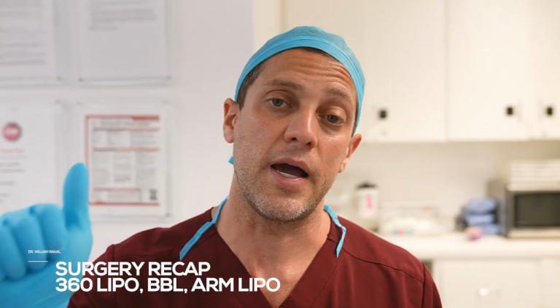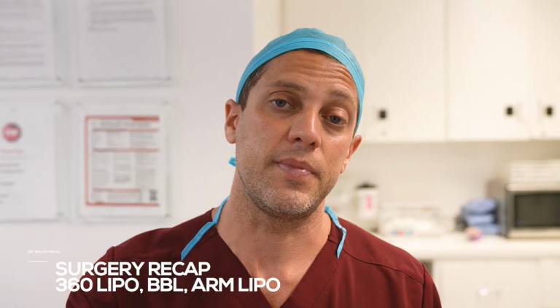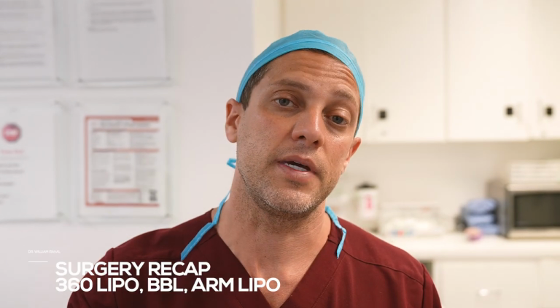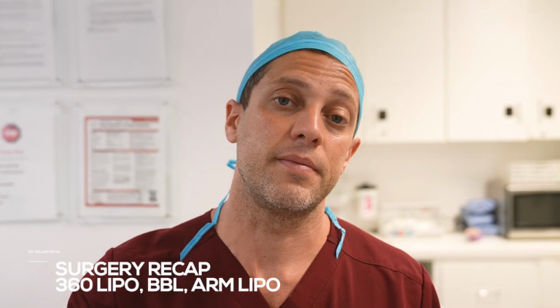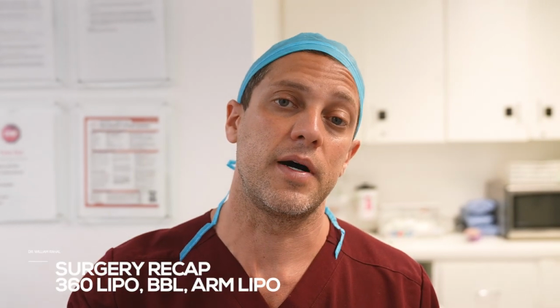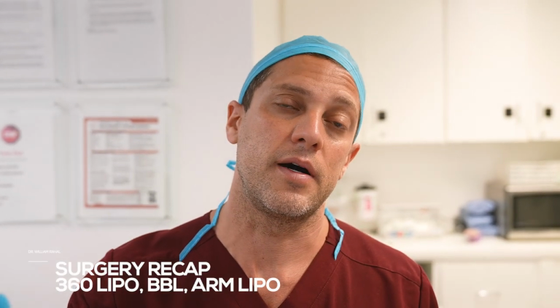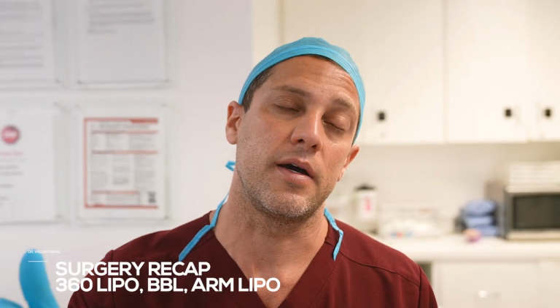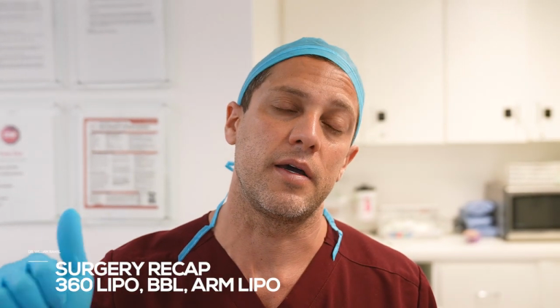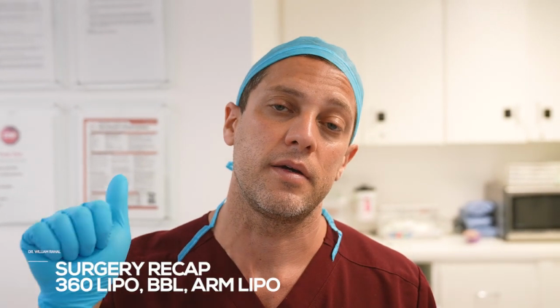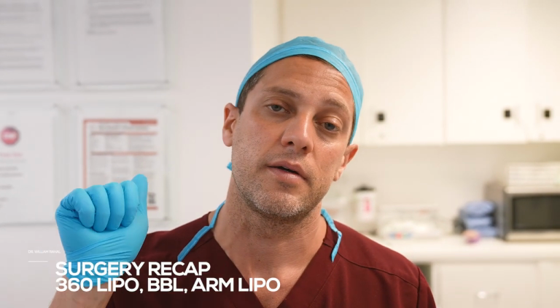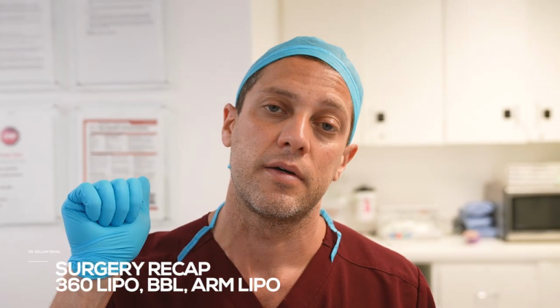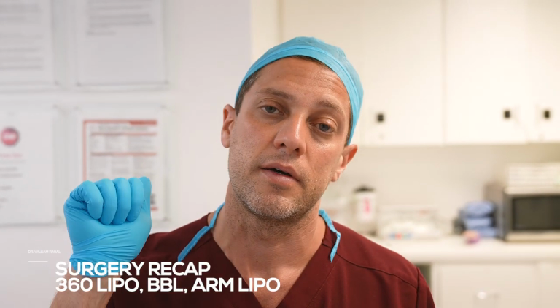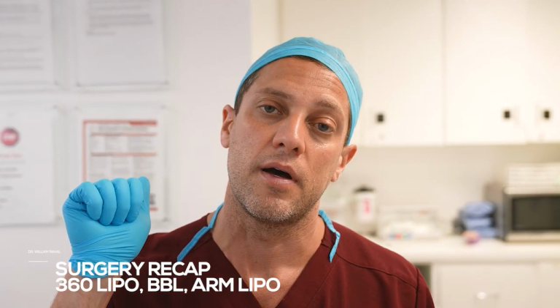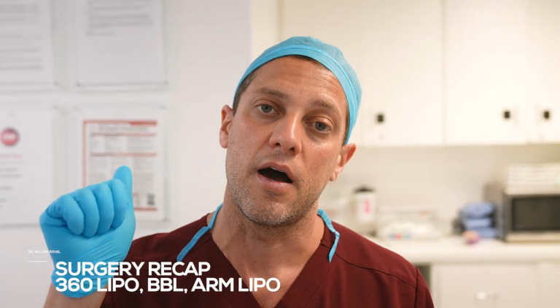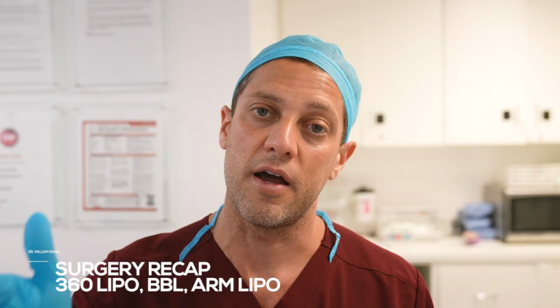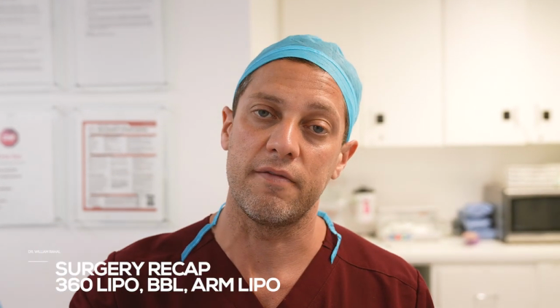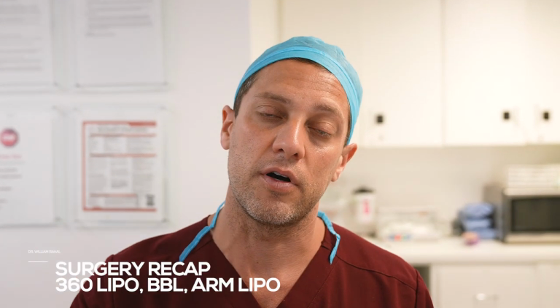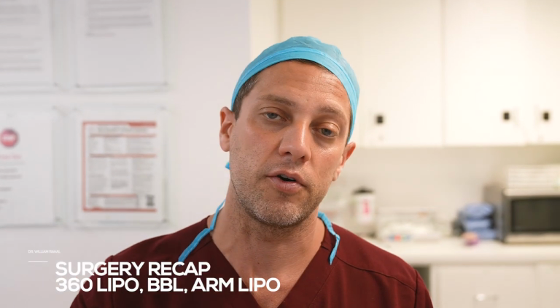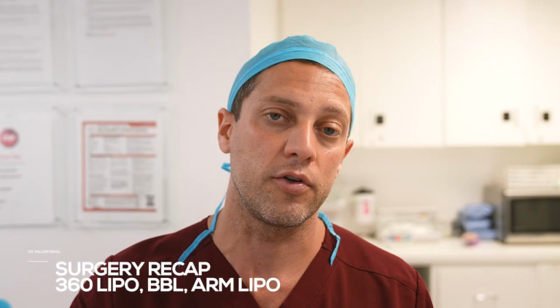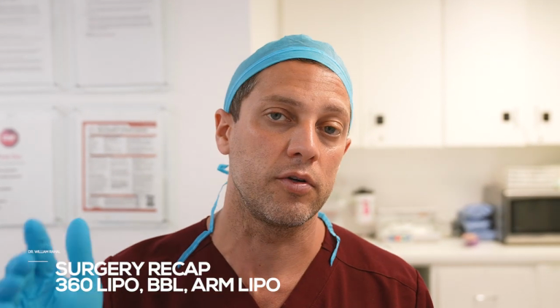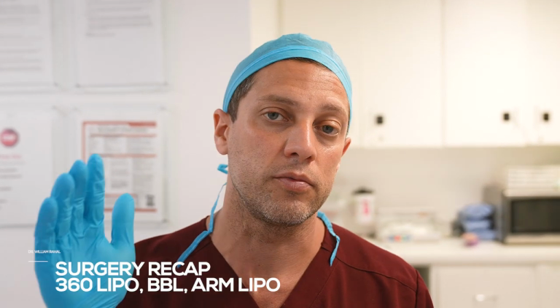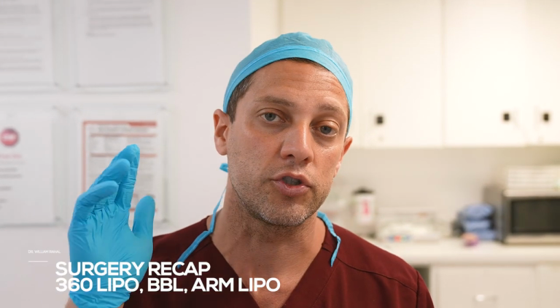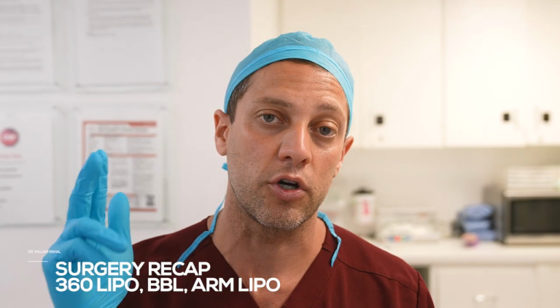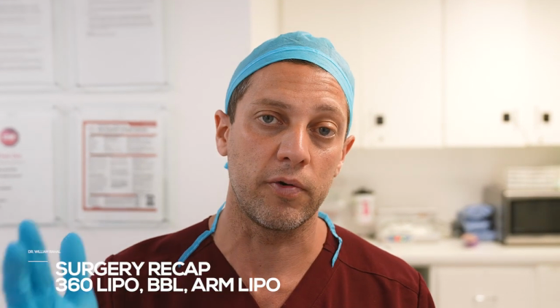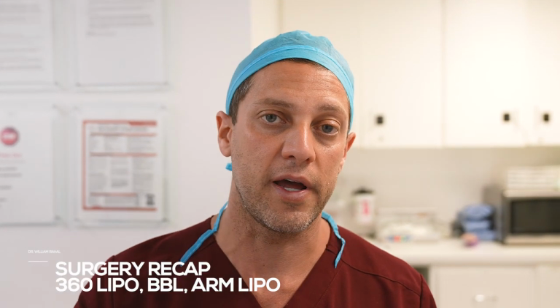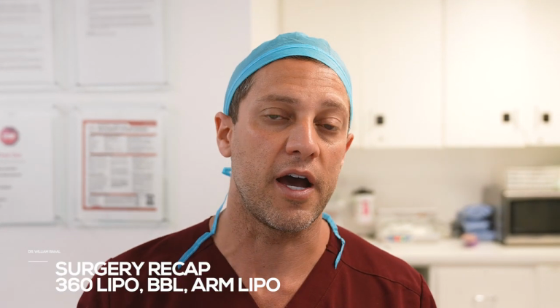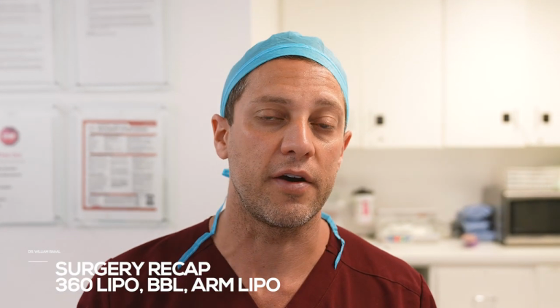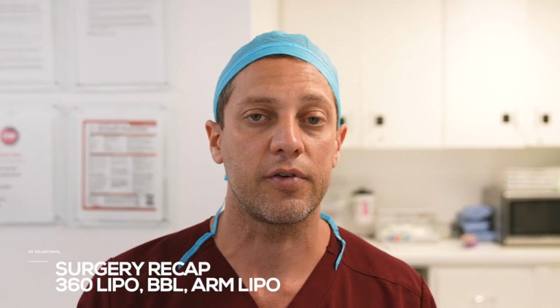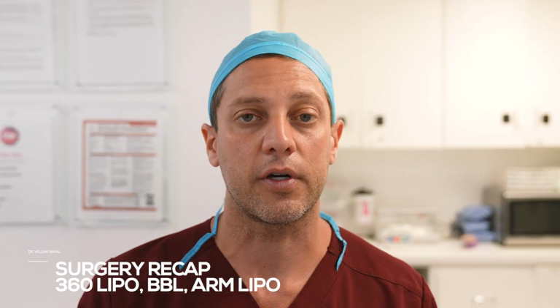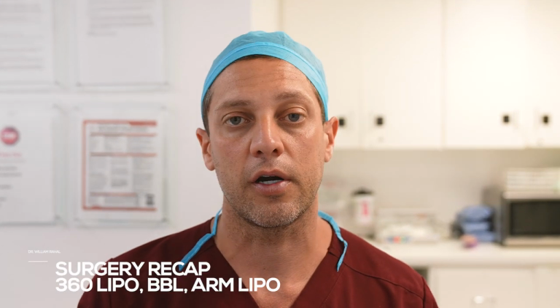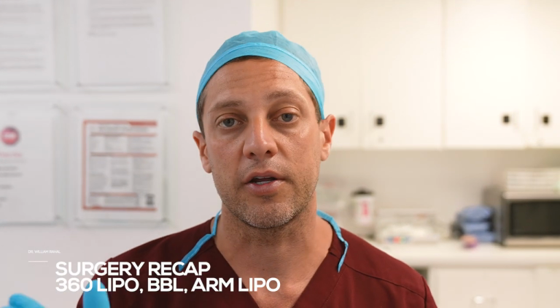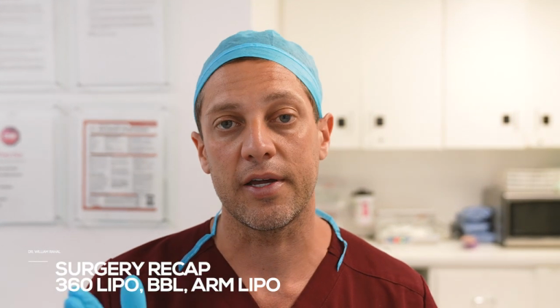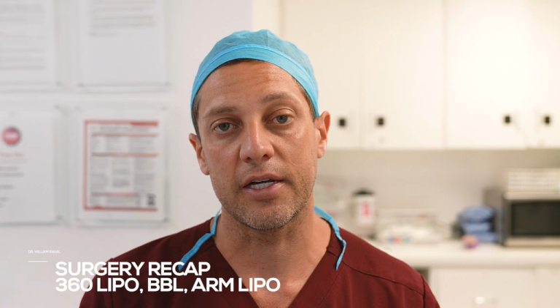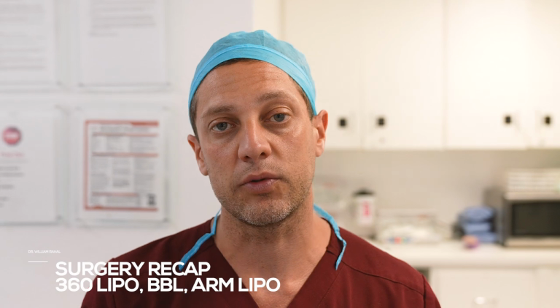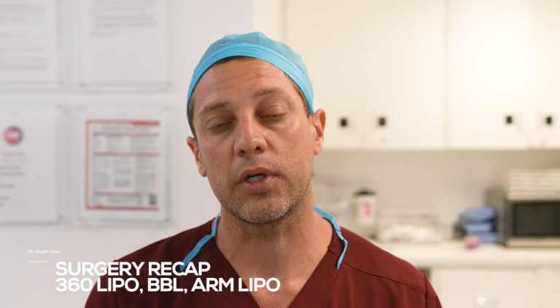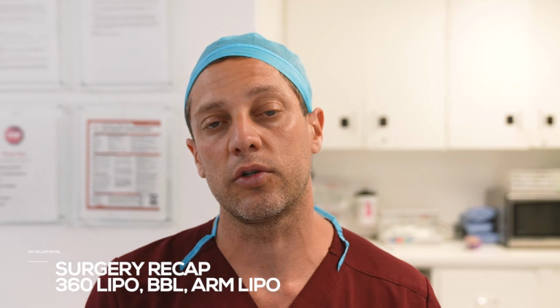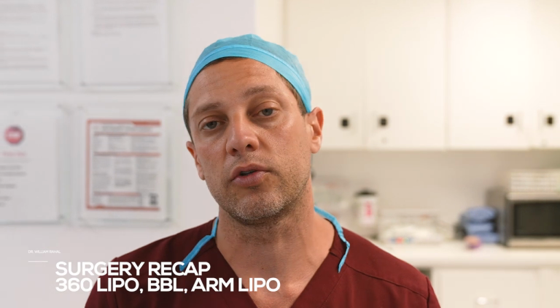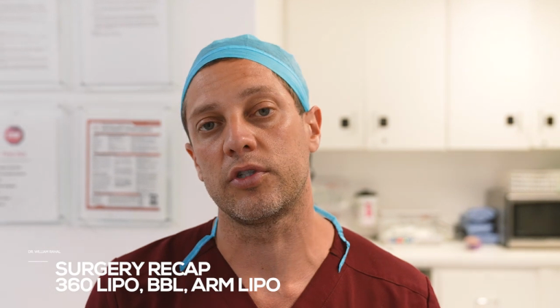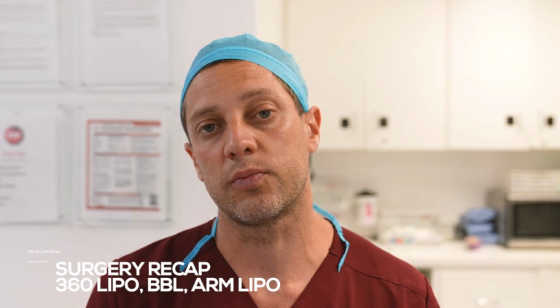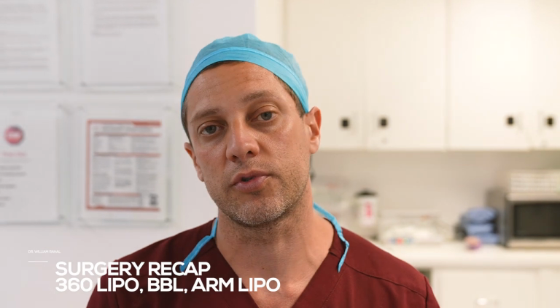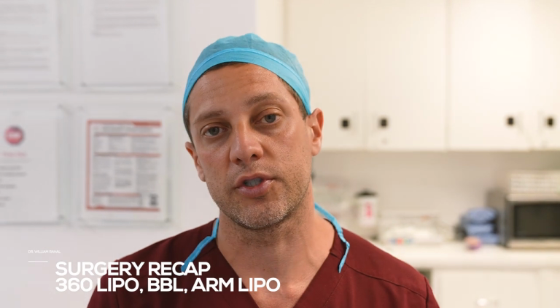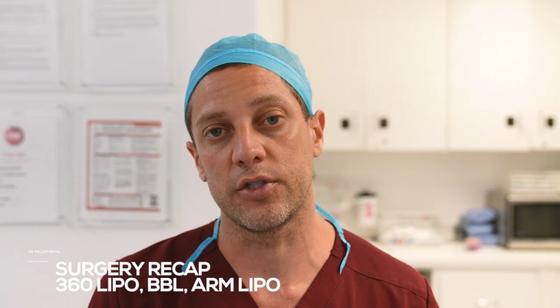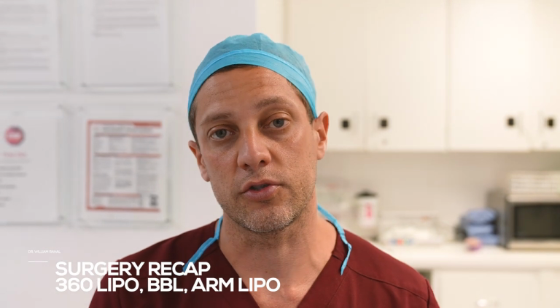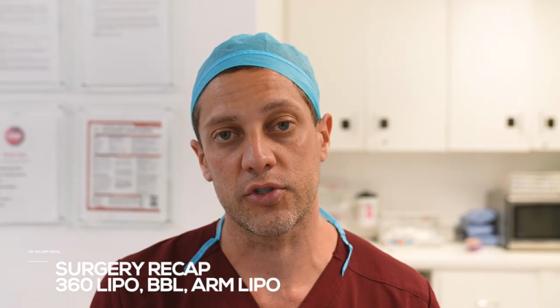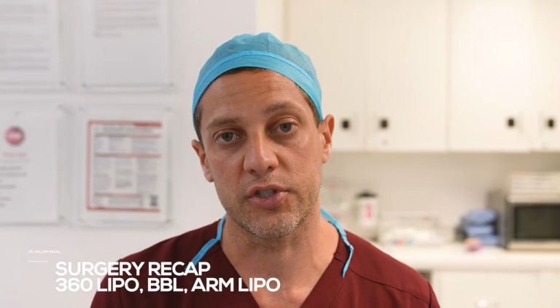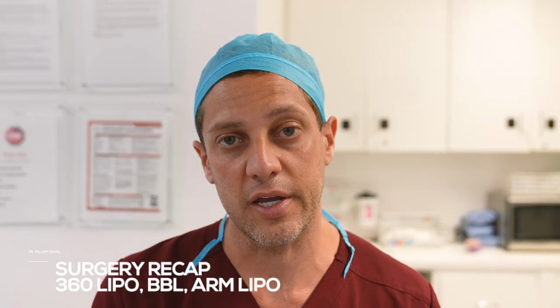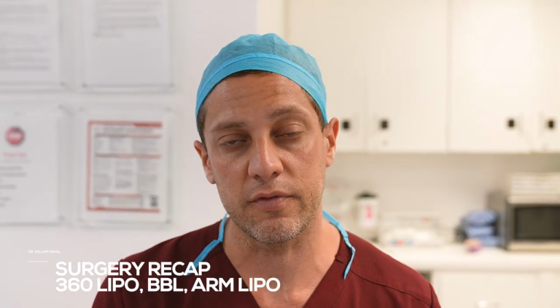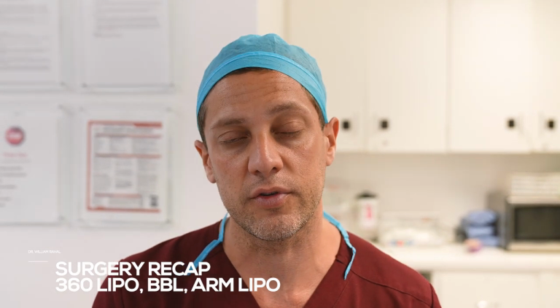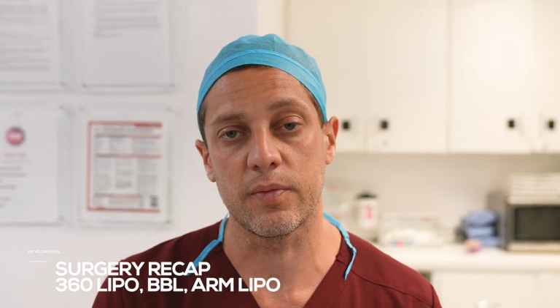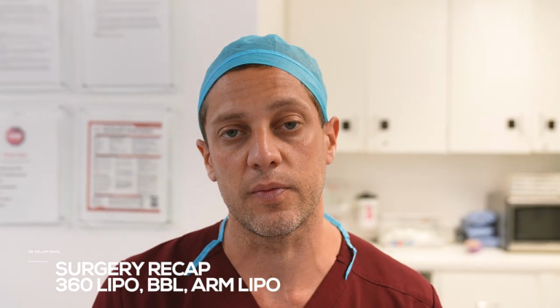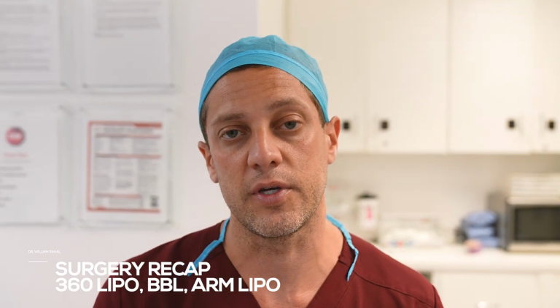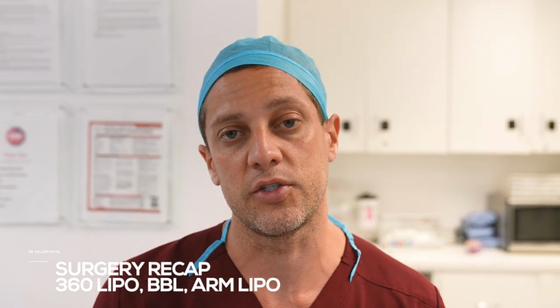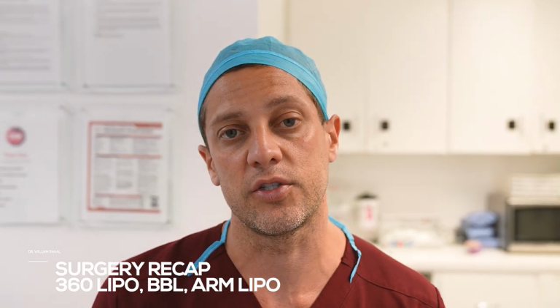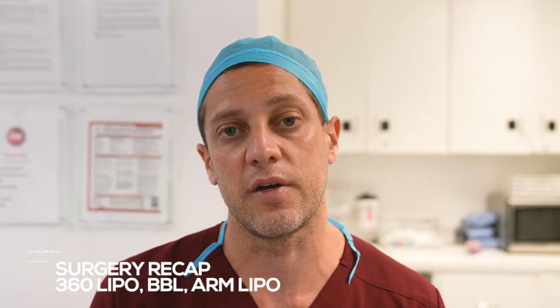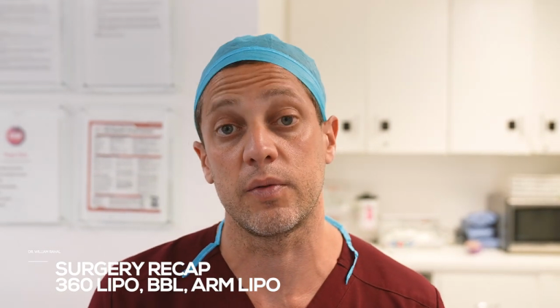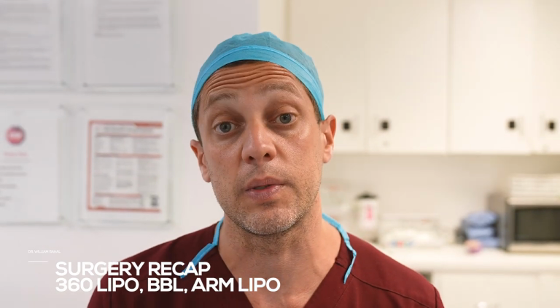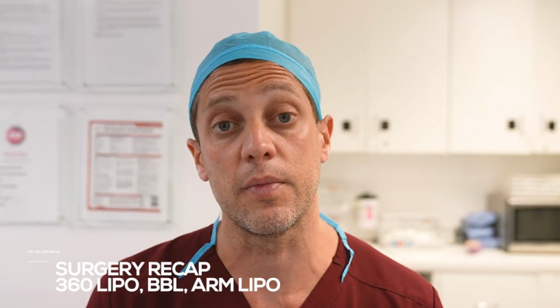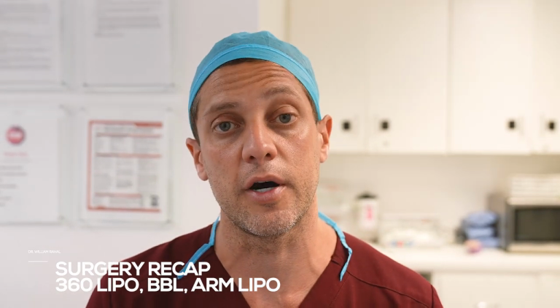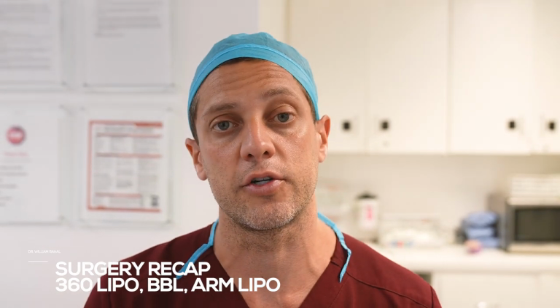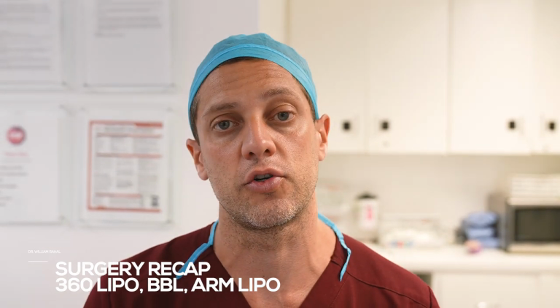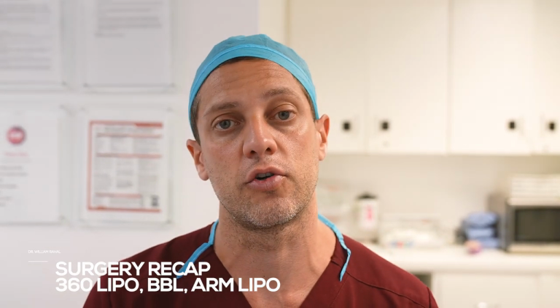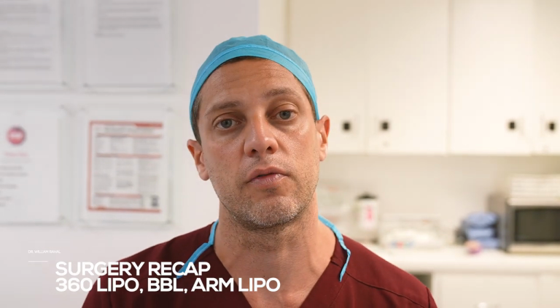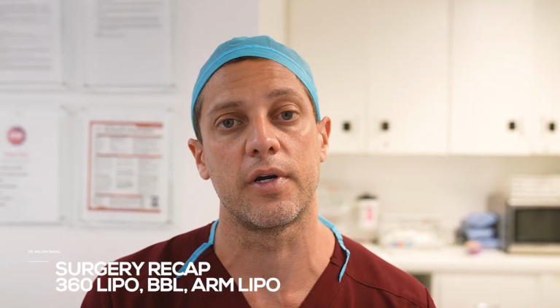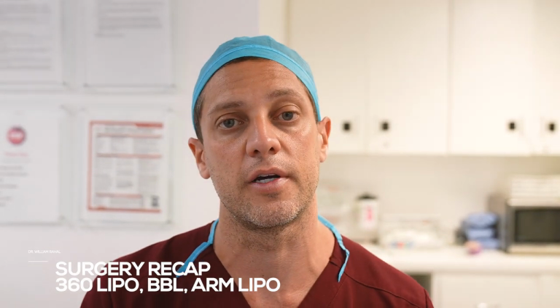Recap: high BMI, high volume. She's going to aftercare. Yes, we can do these procedures safely, but patients have to be monitored overnight.